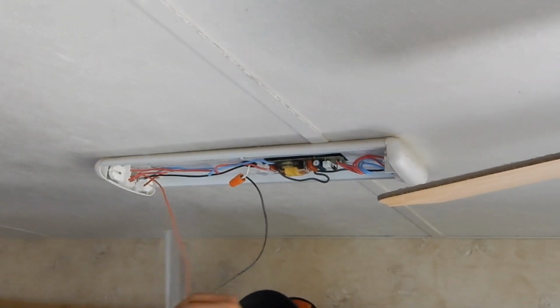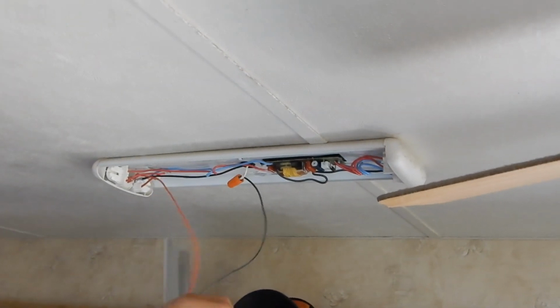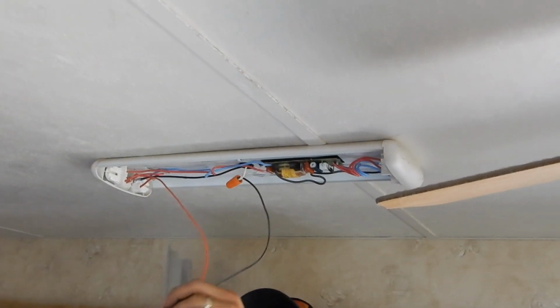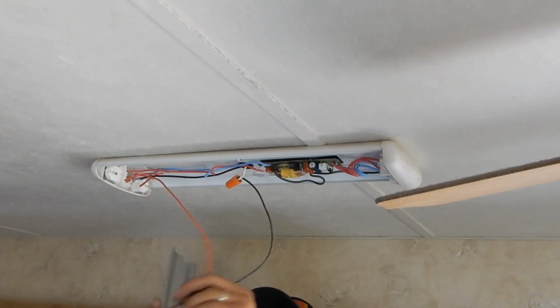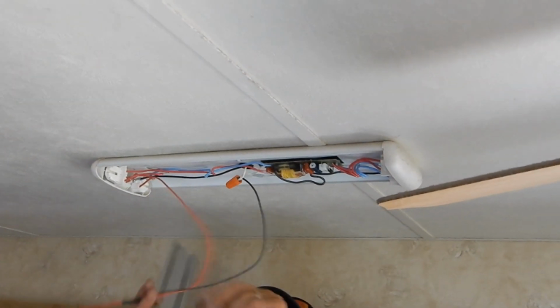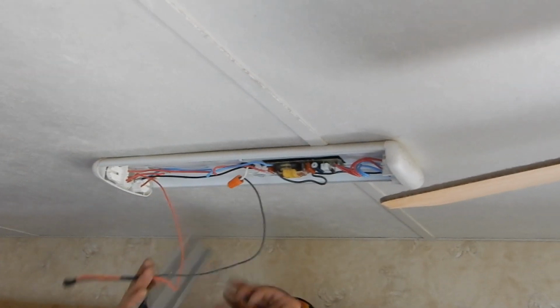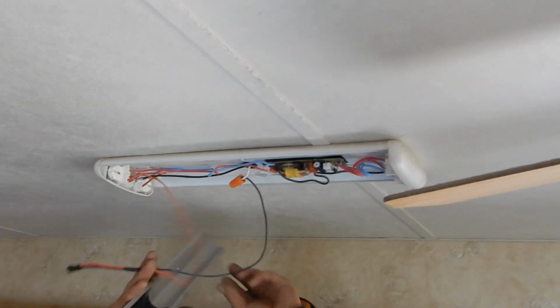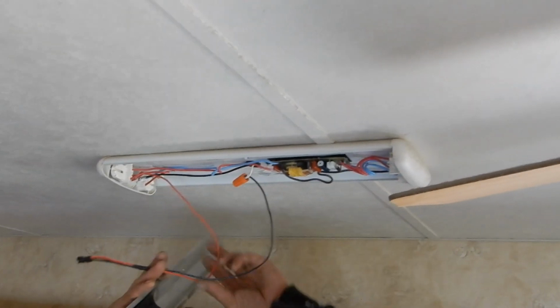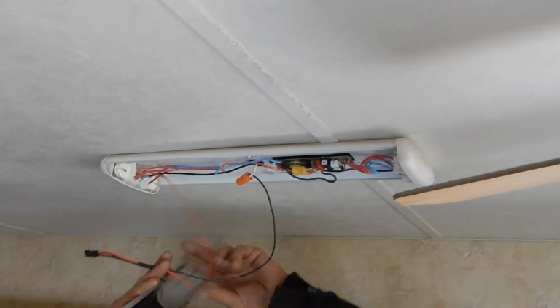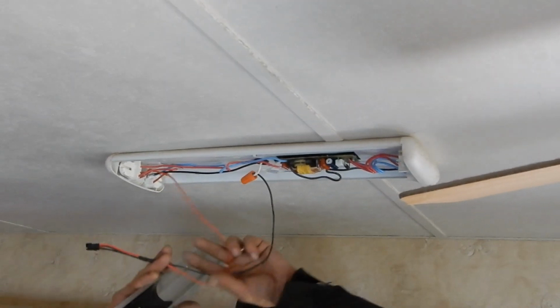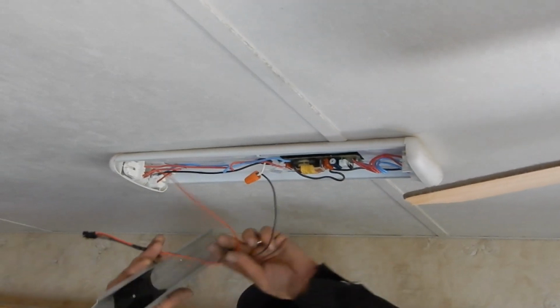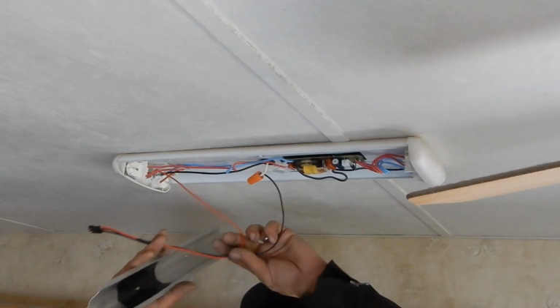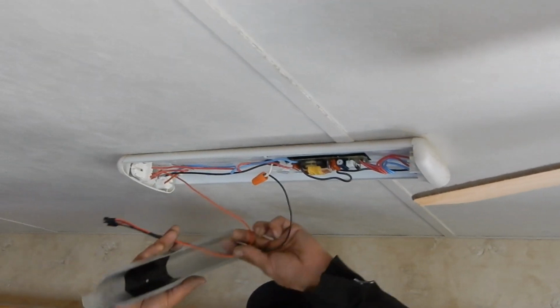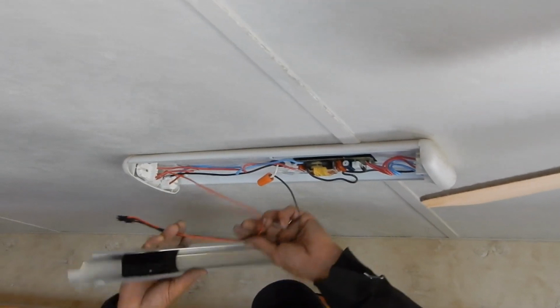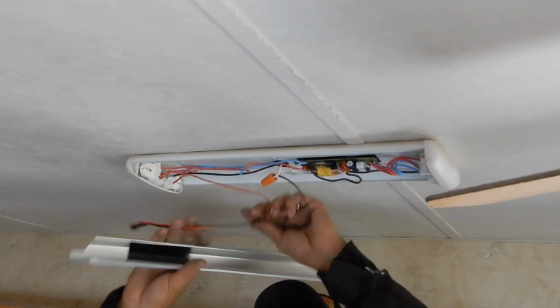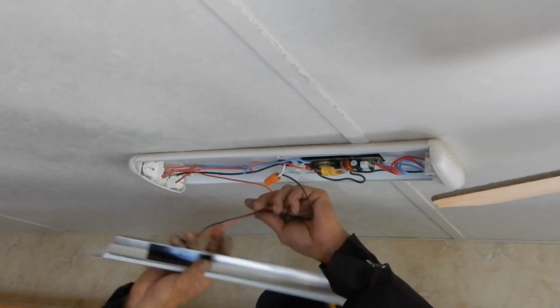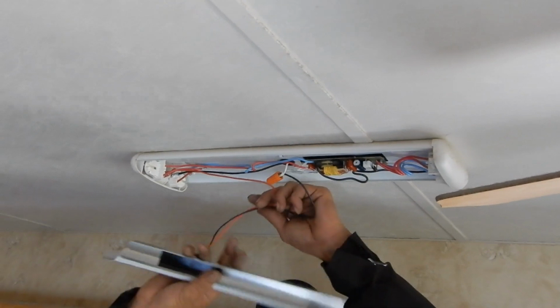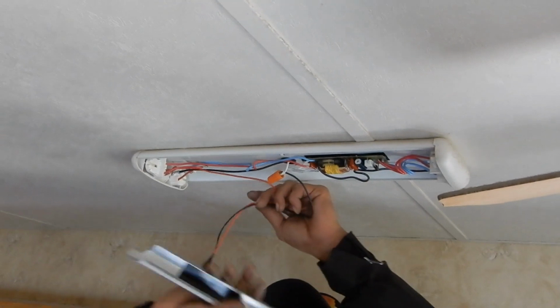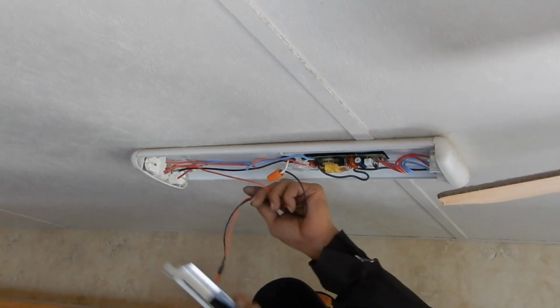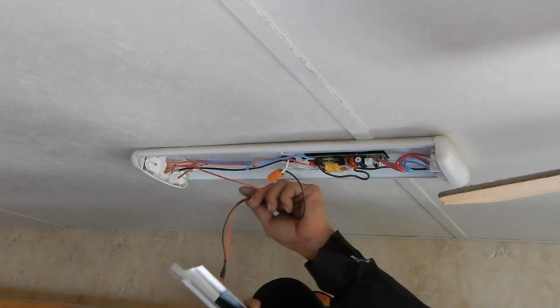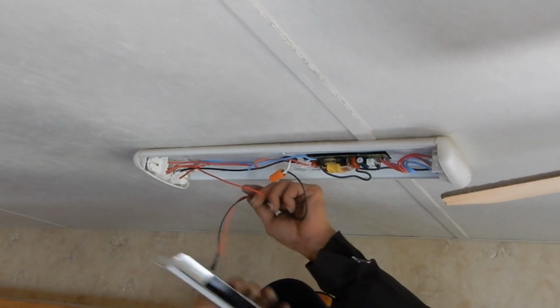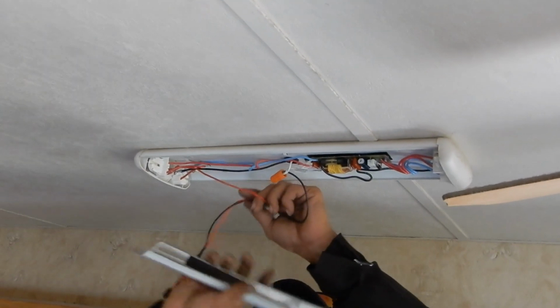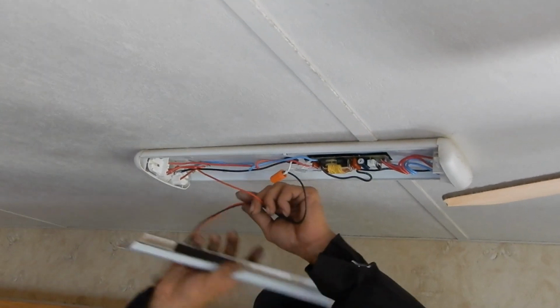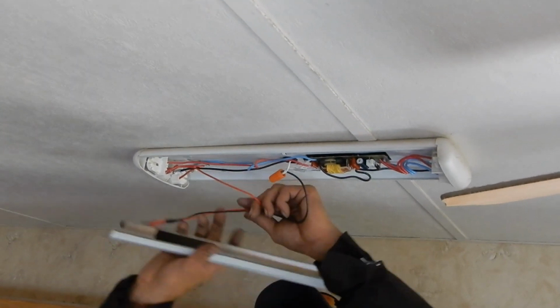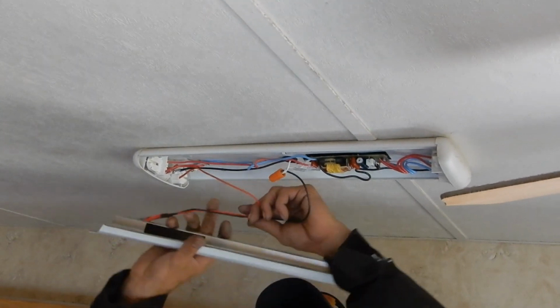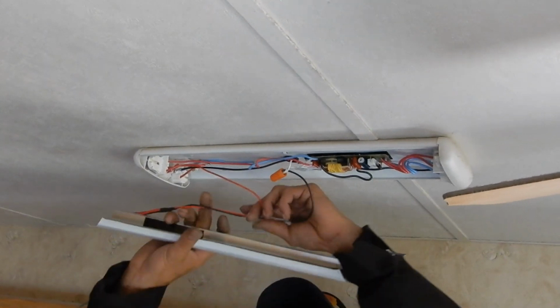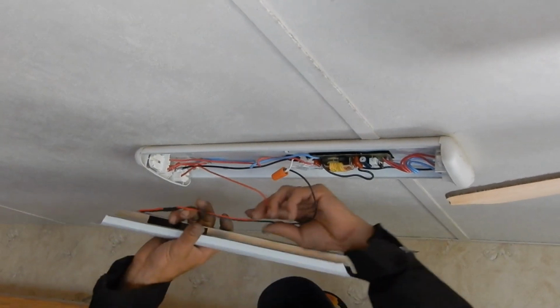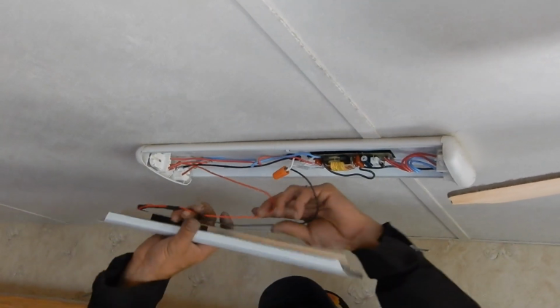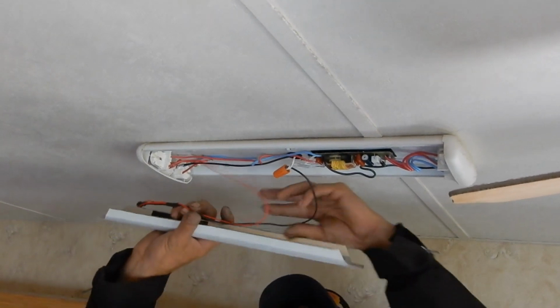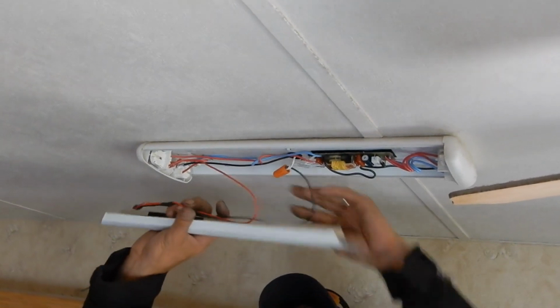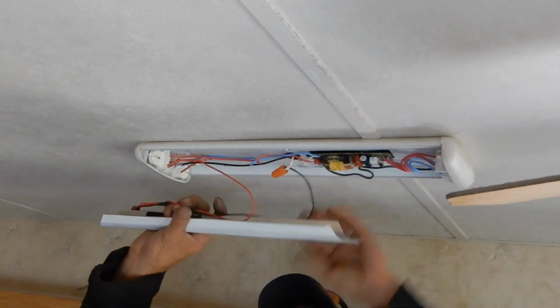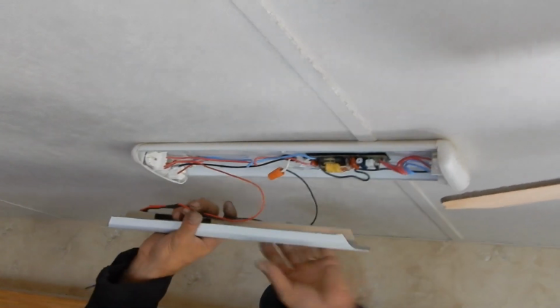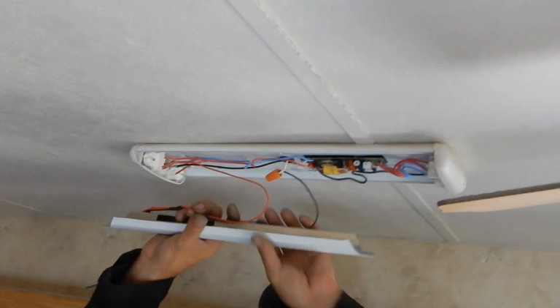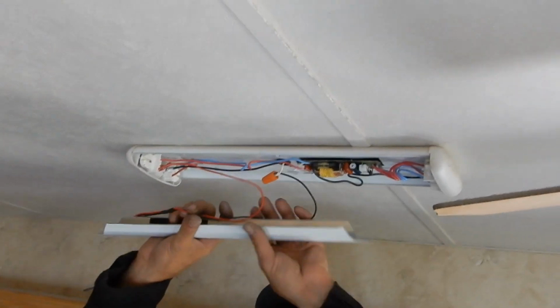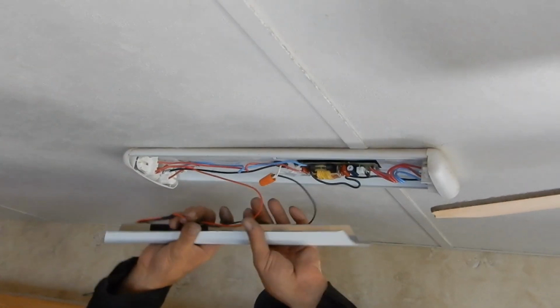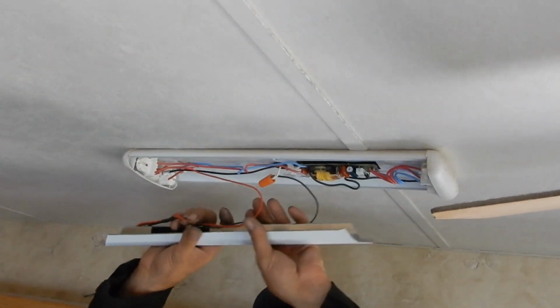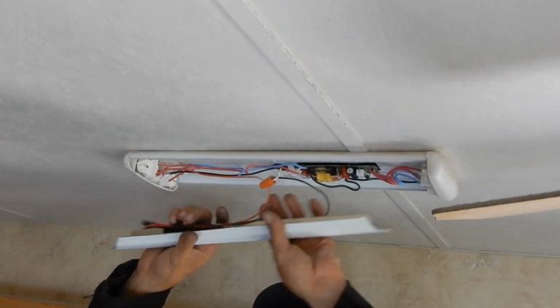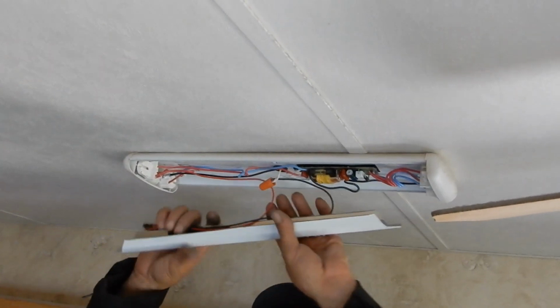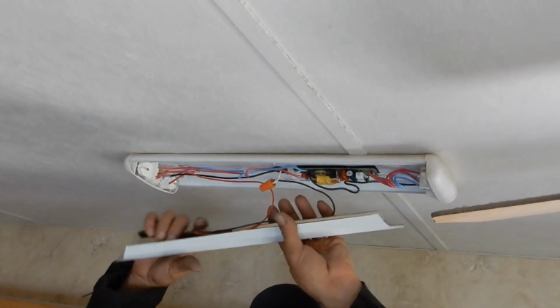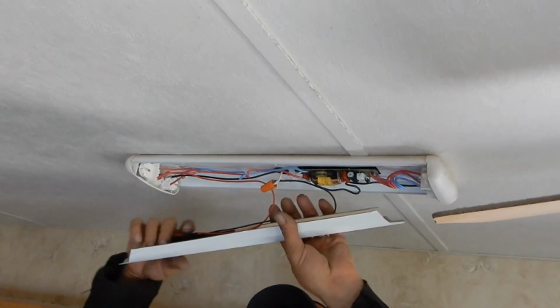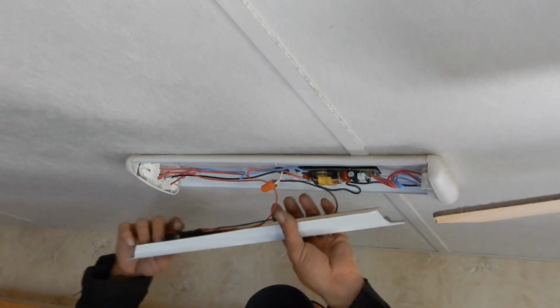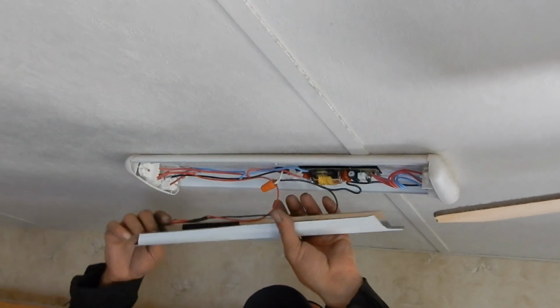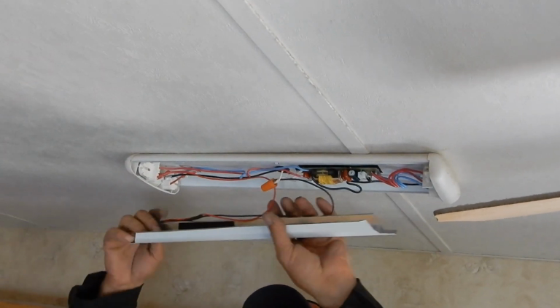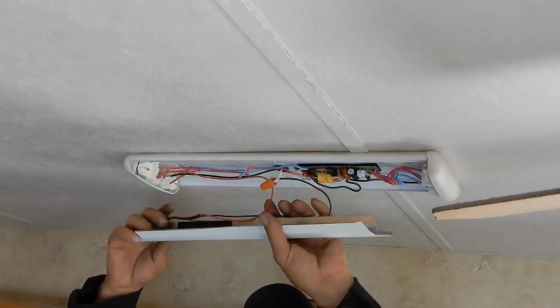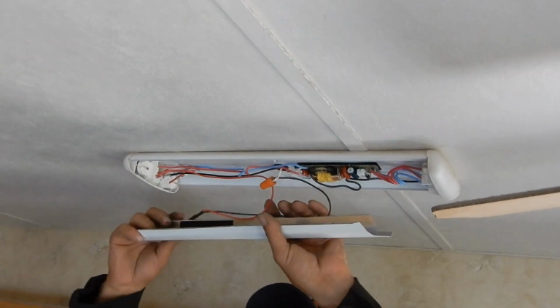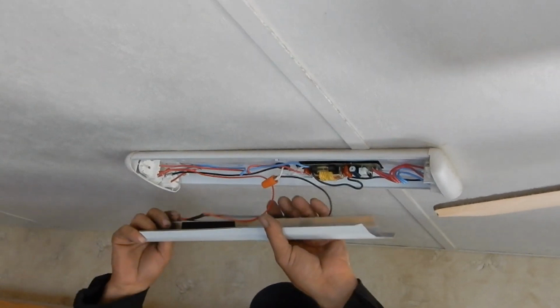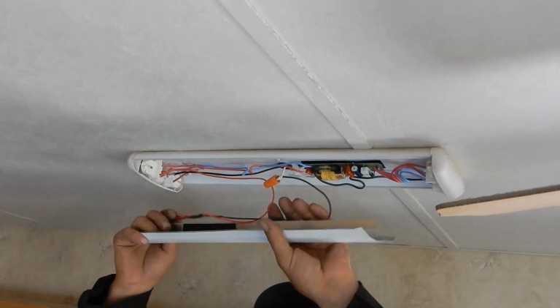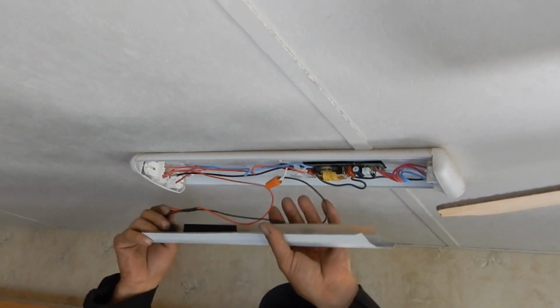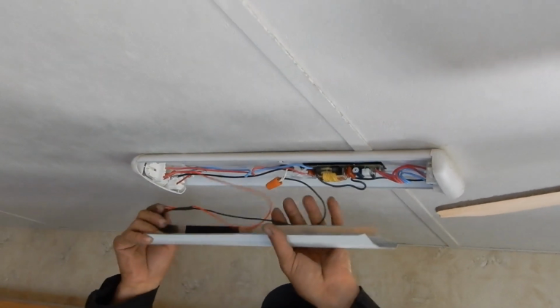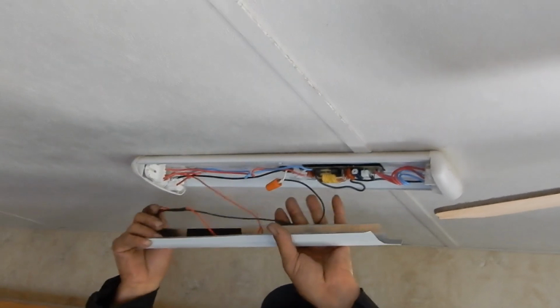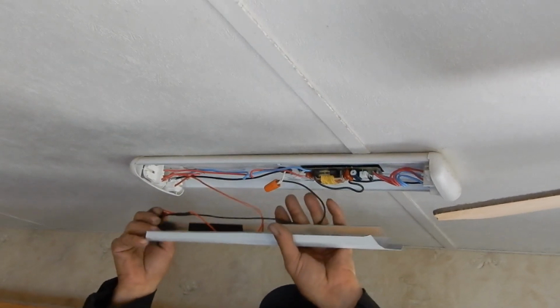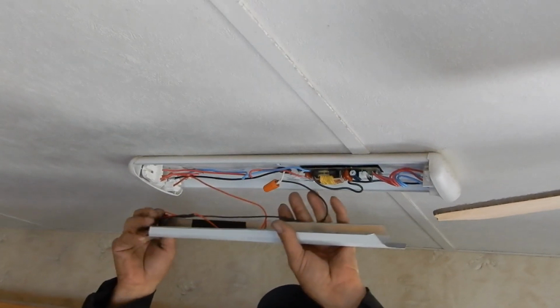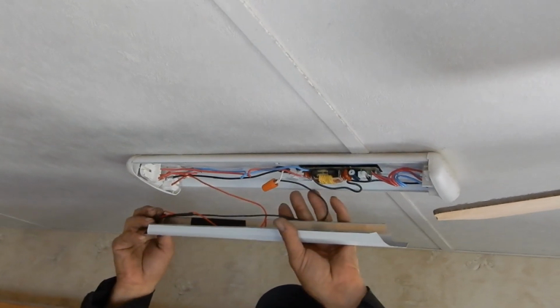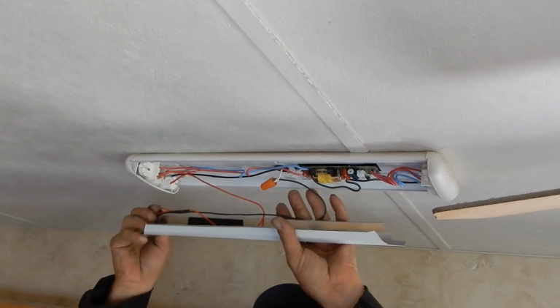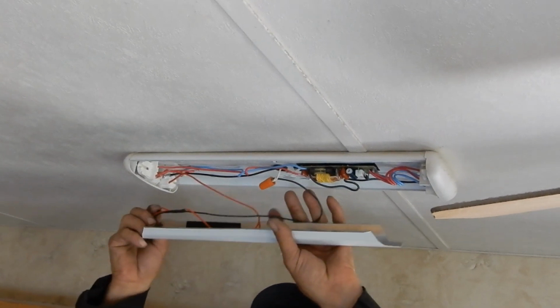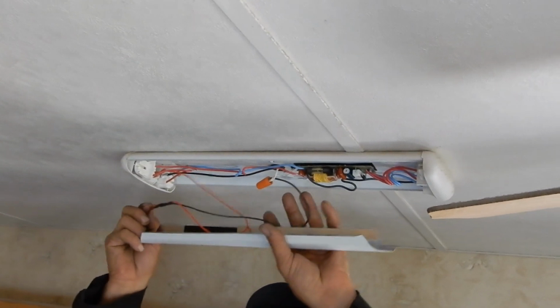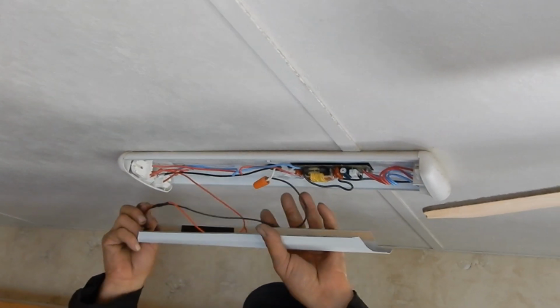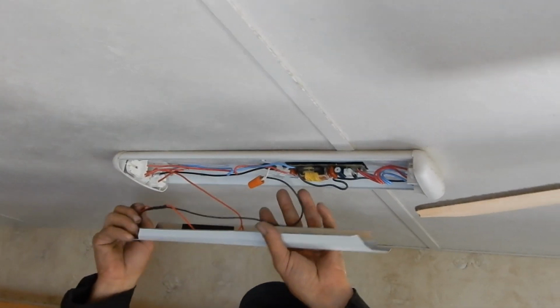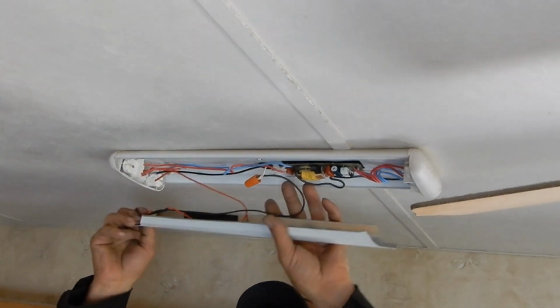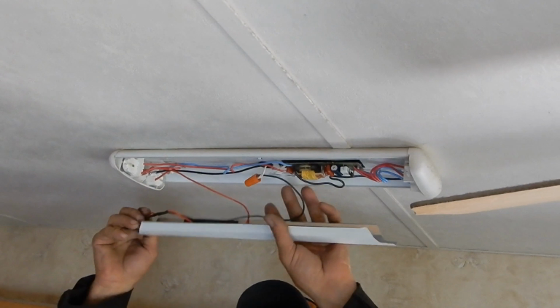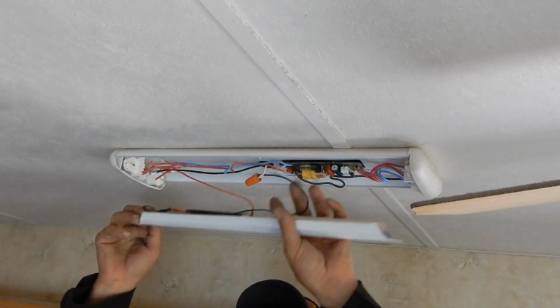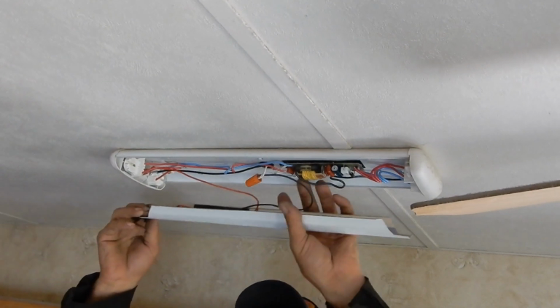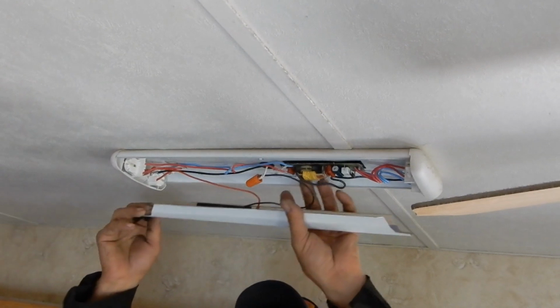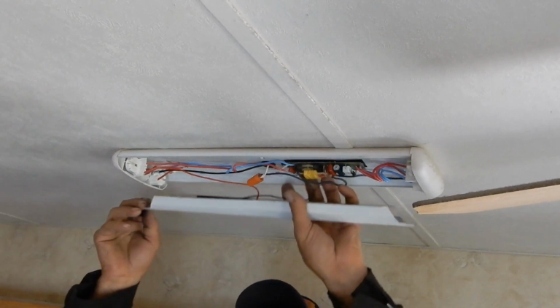First you have to put the cover on before the light because it won't fit otherwise. And you have to twist the wire nut so they keep twisting until they stop.